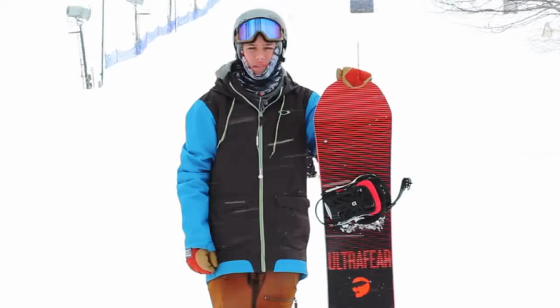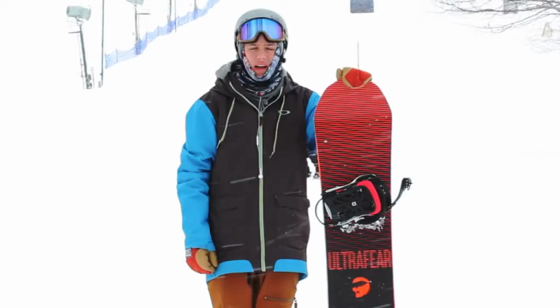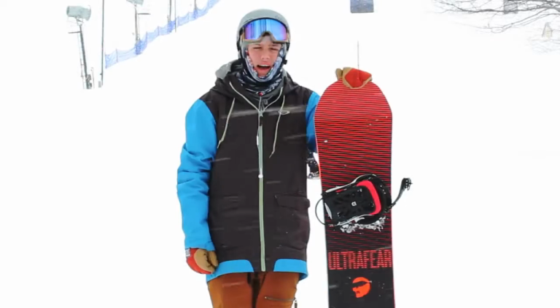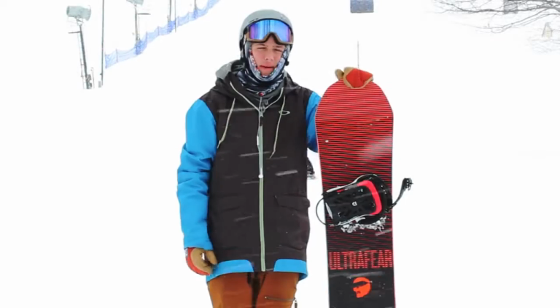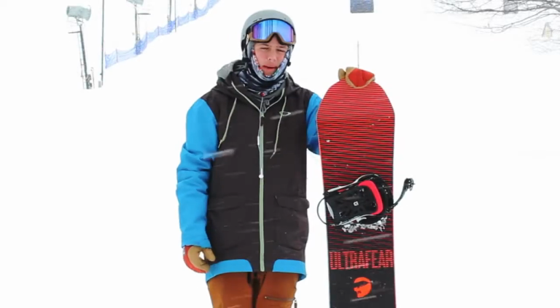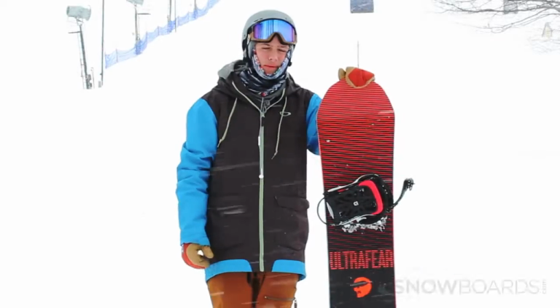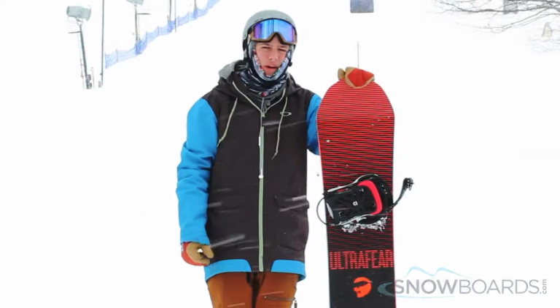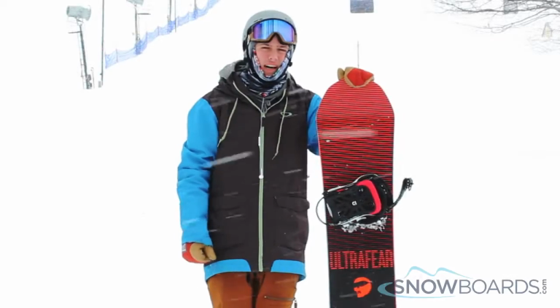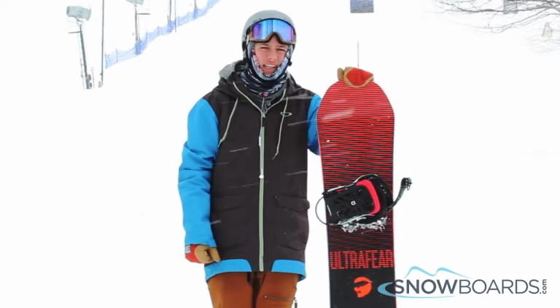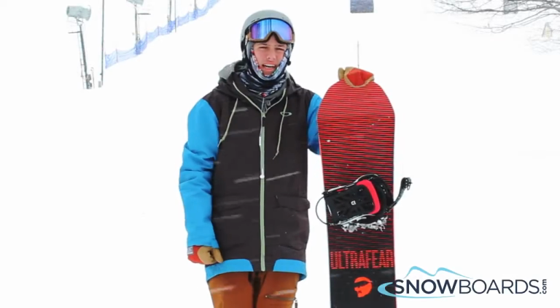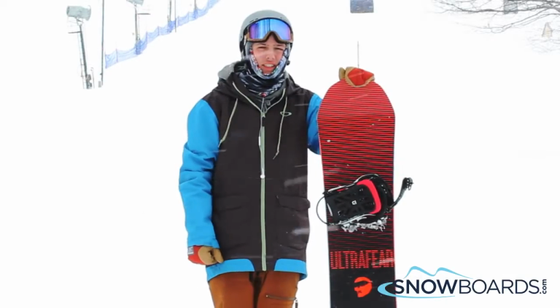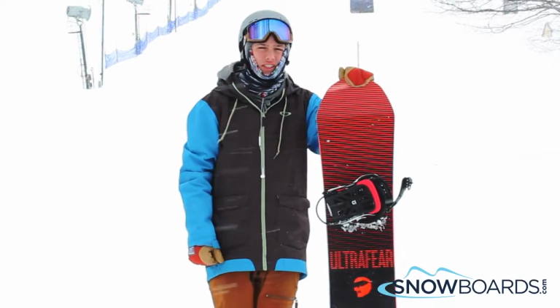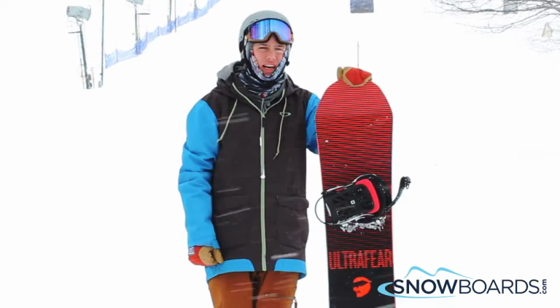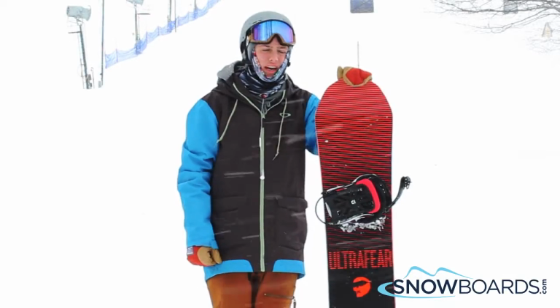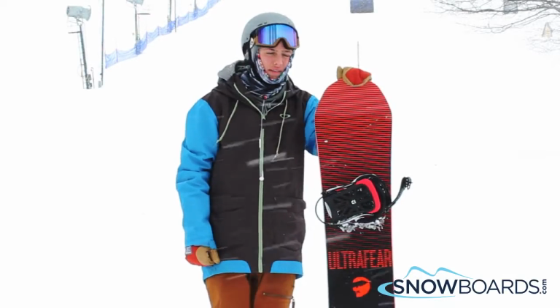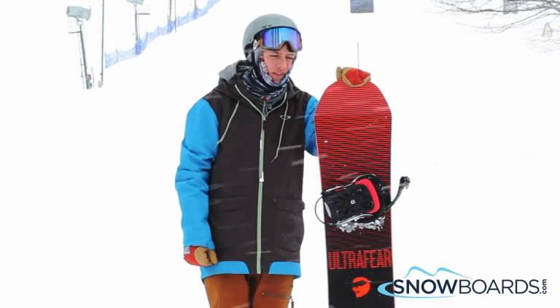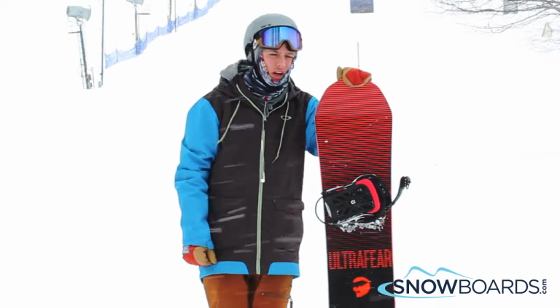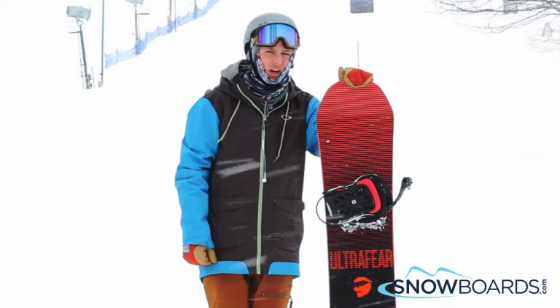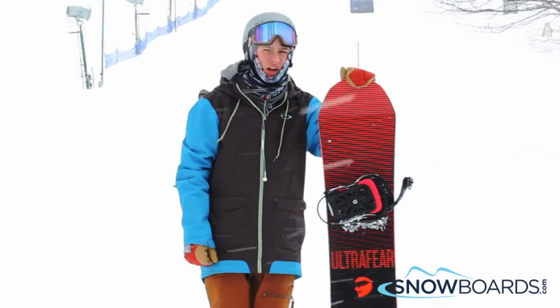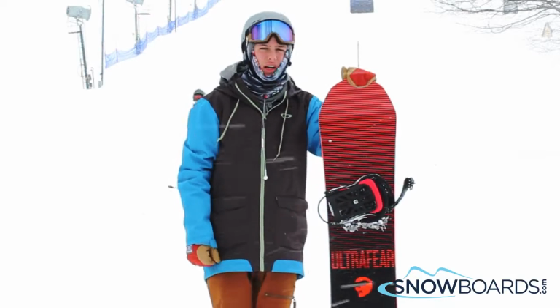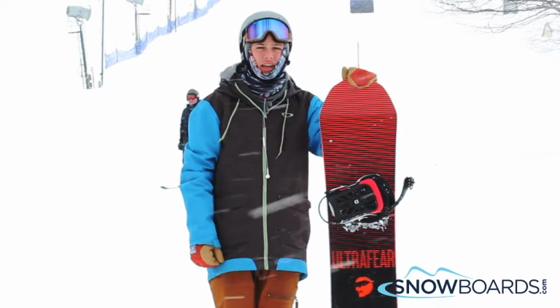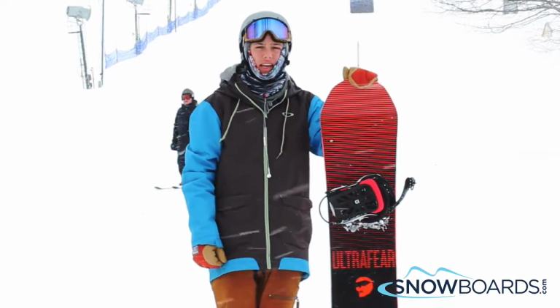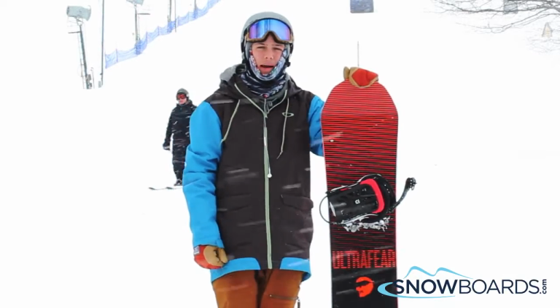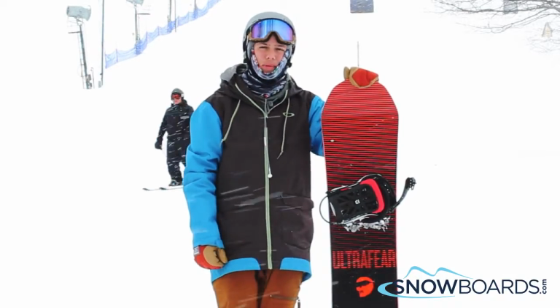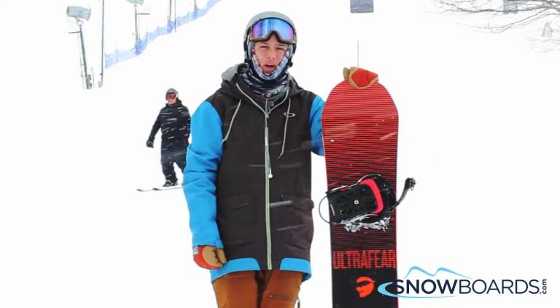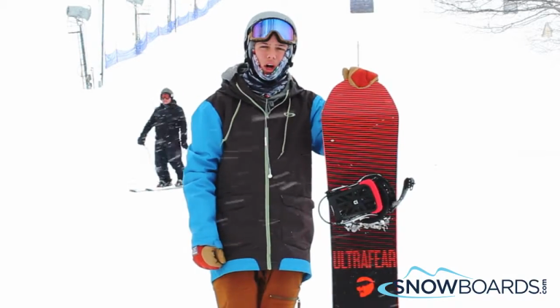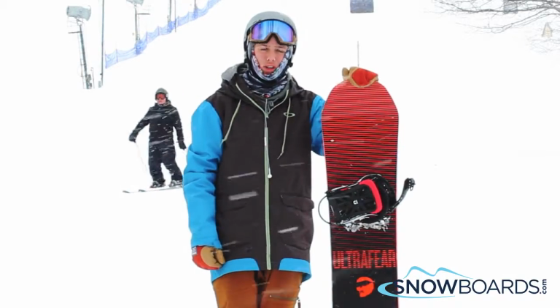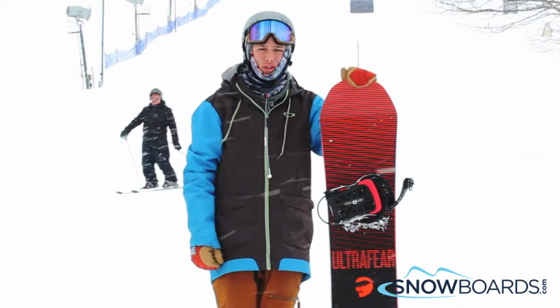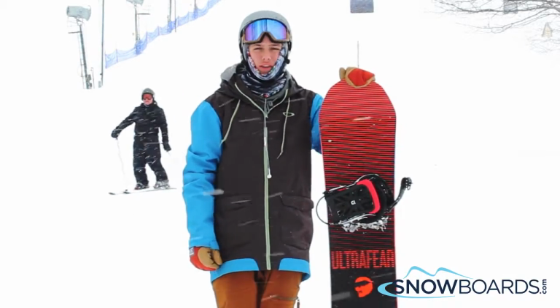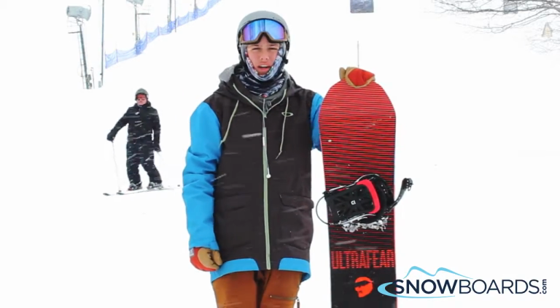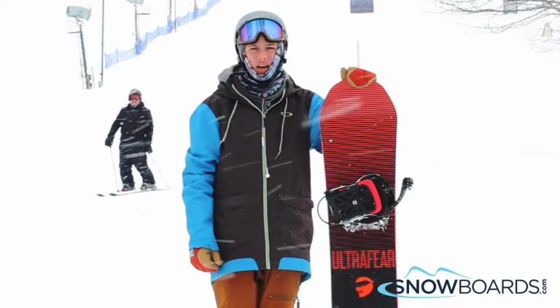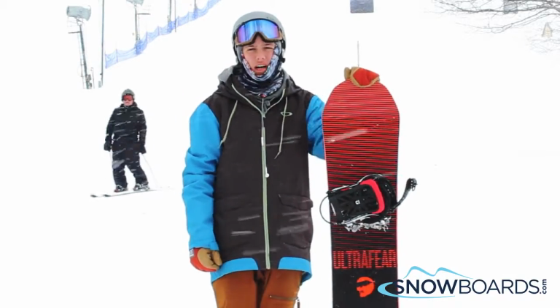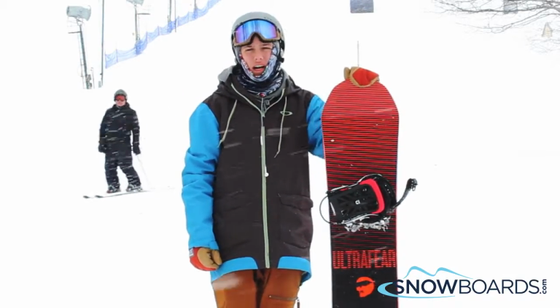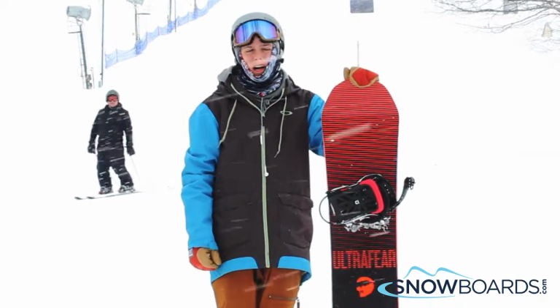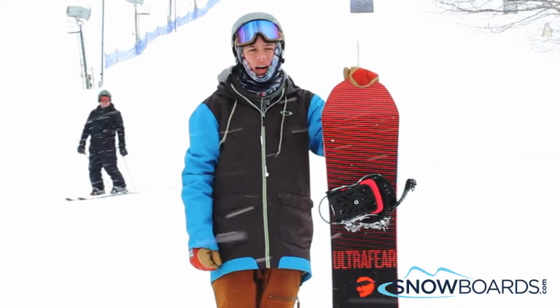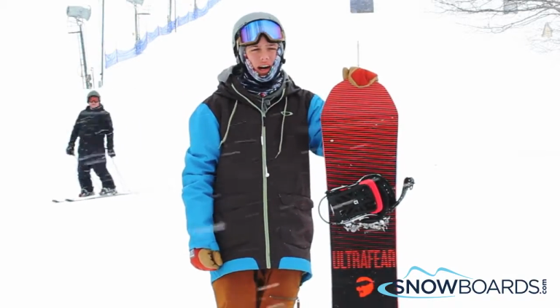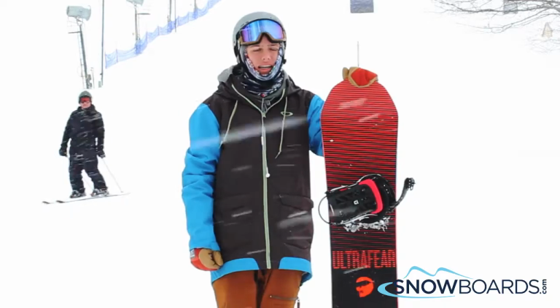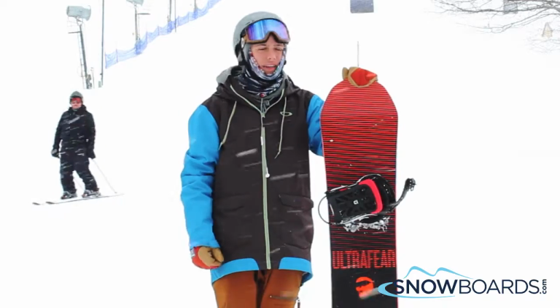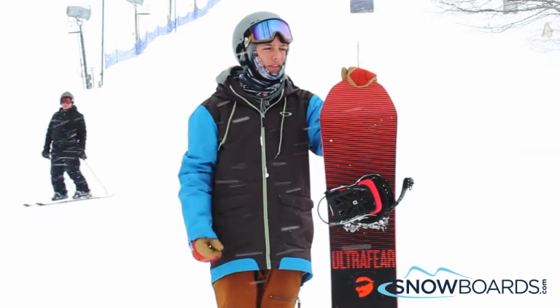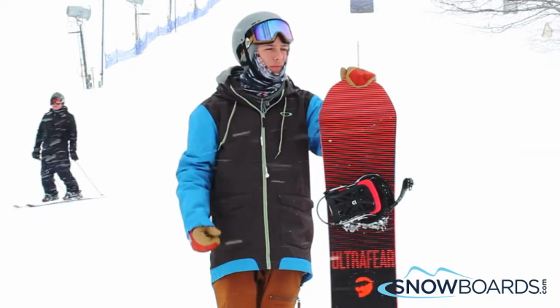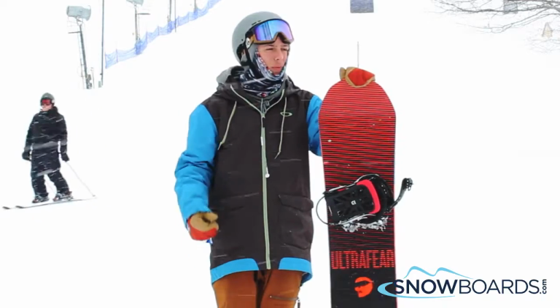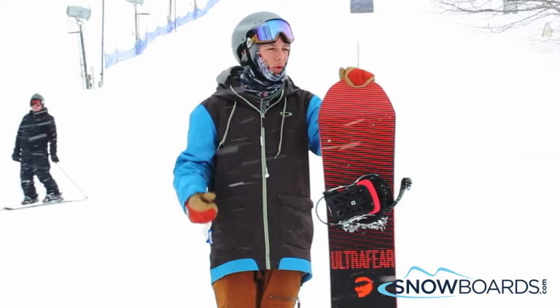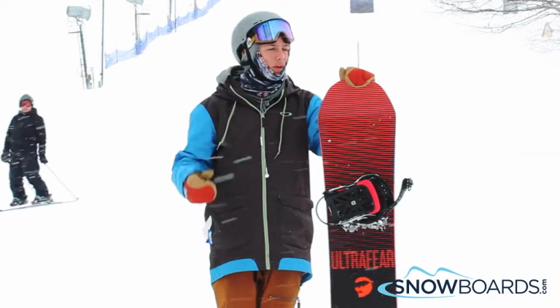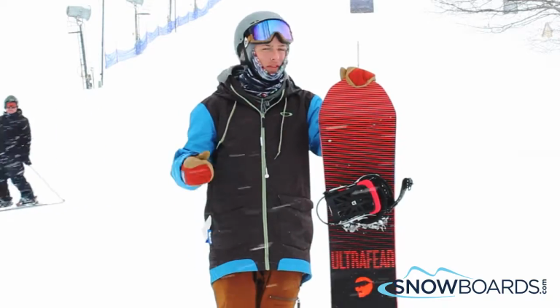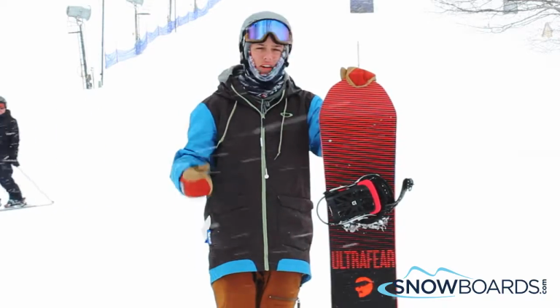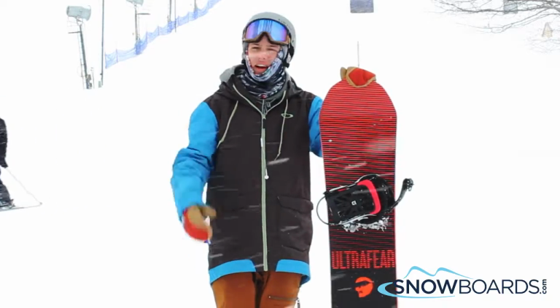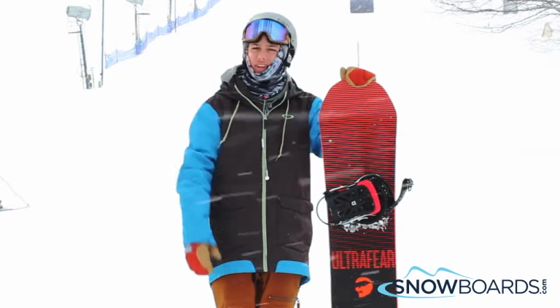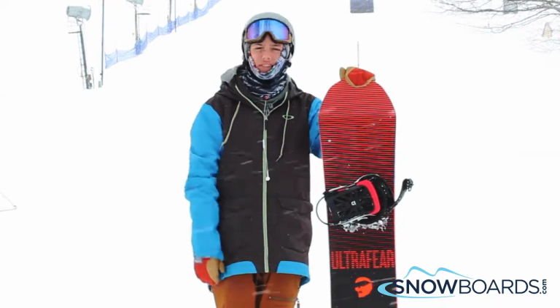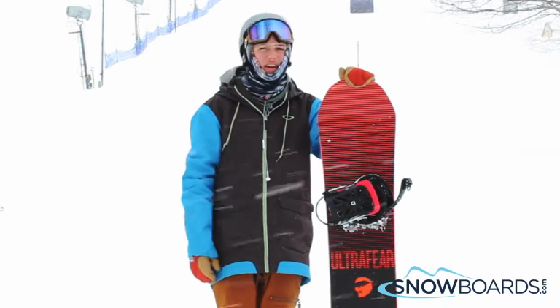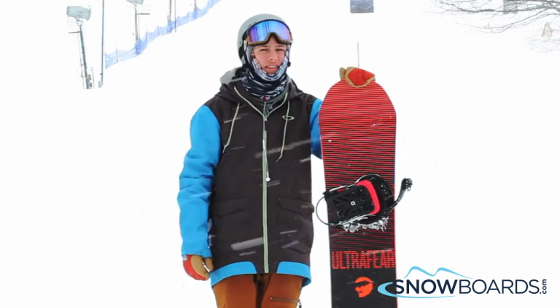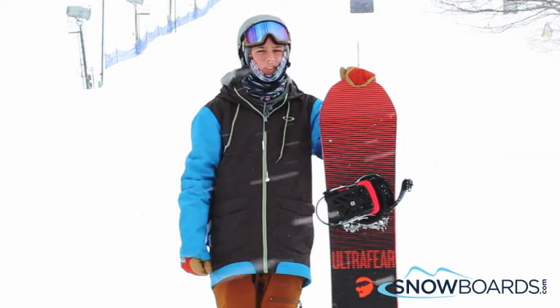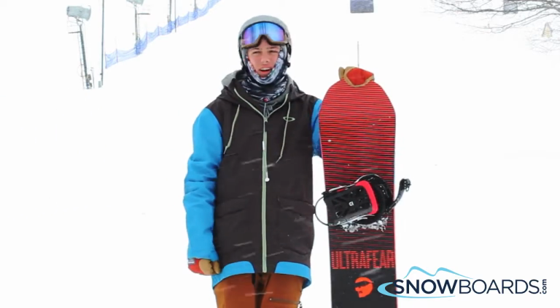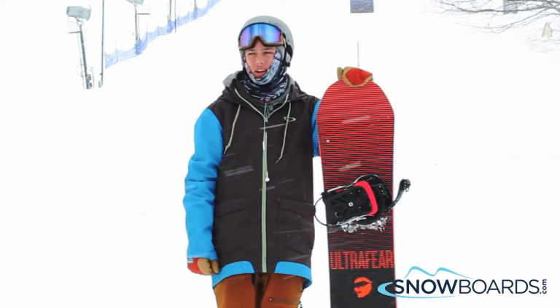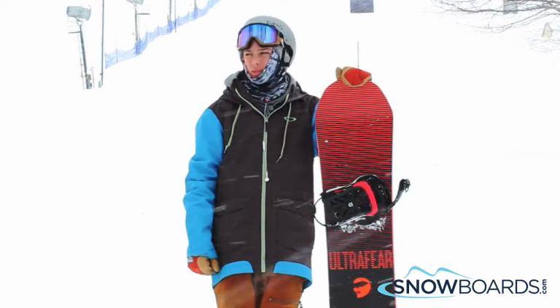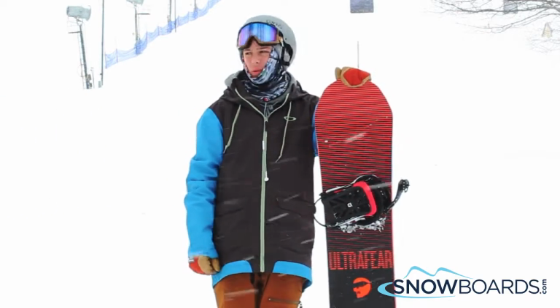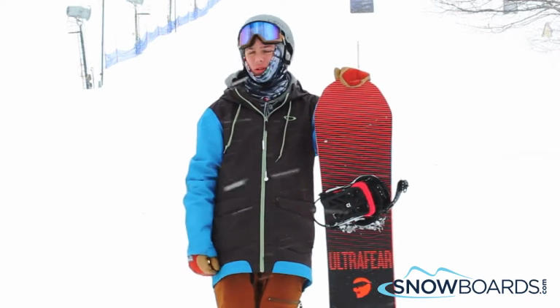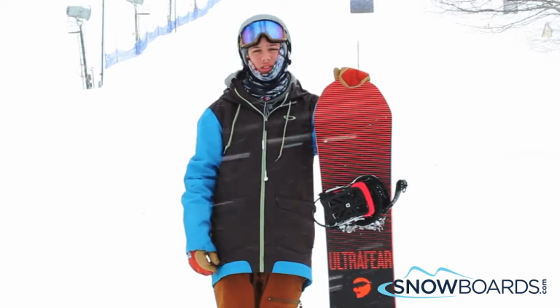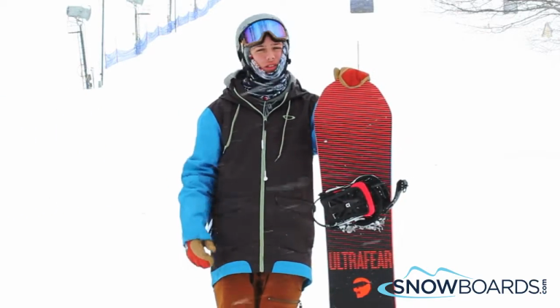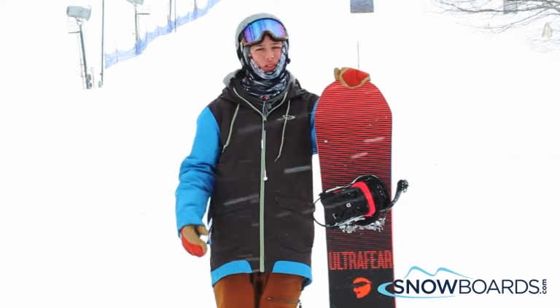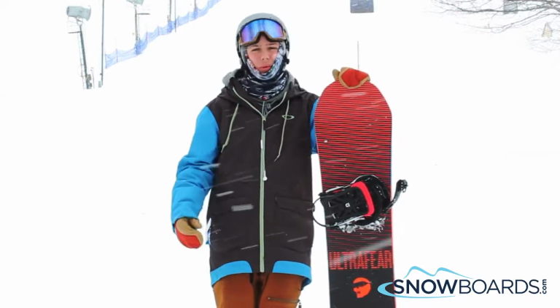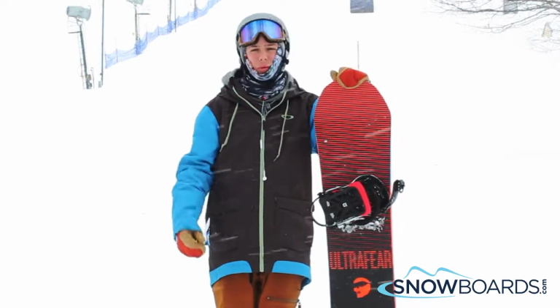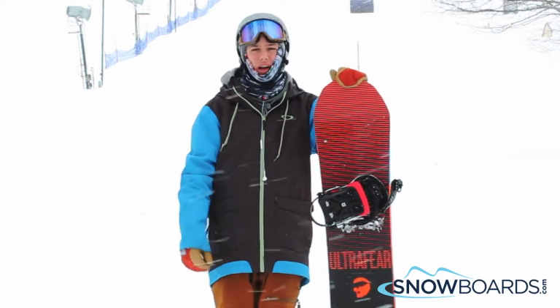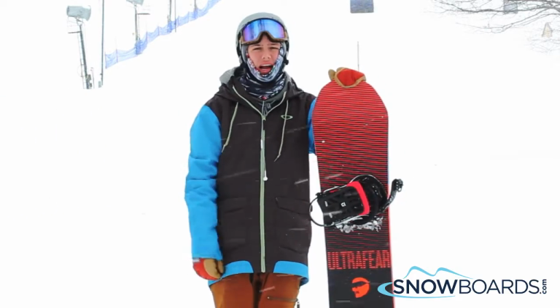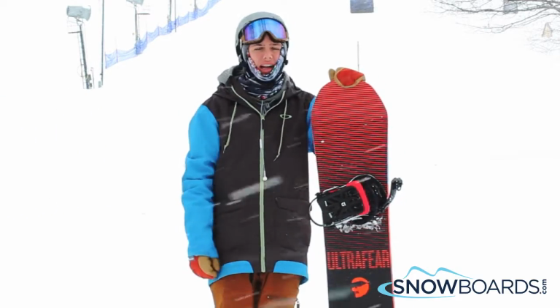Hi, my name is Riley. I just got off the Capita Ultra Fear. I give this board 5 out of 5 stars. This board is super rad.